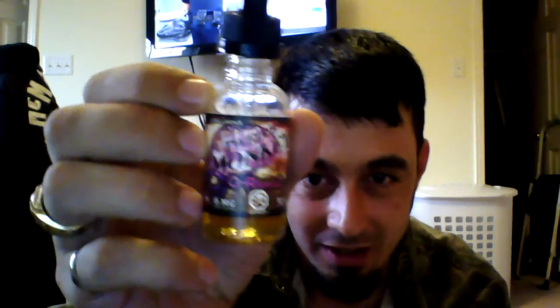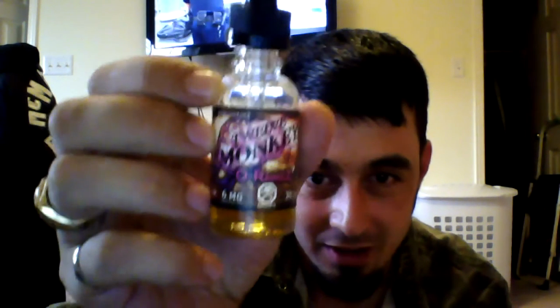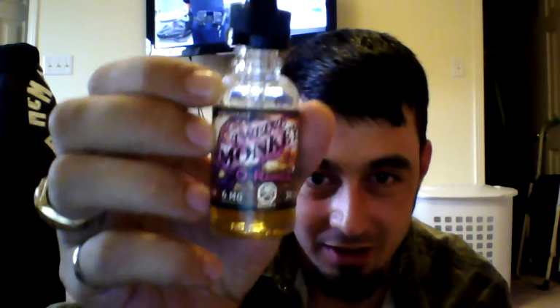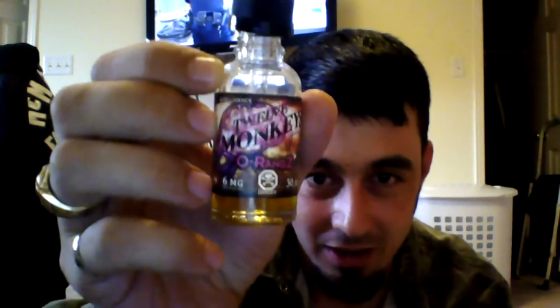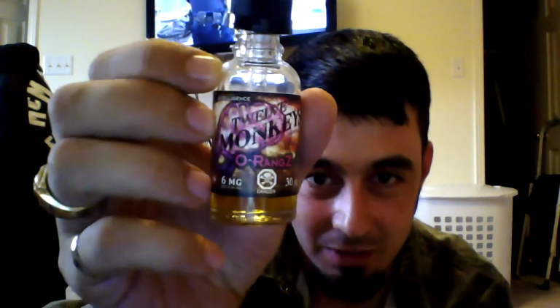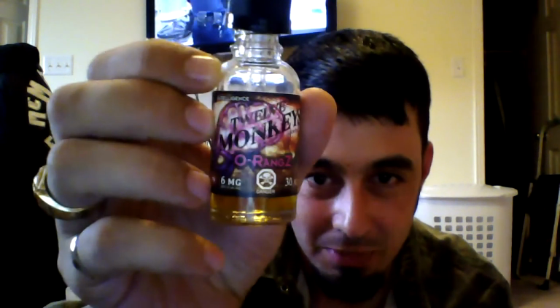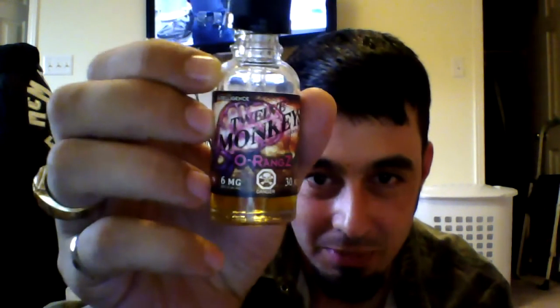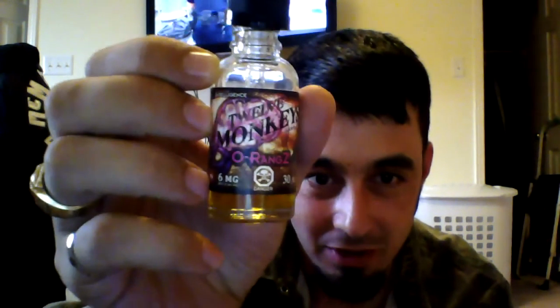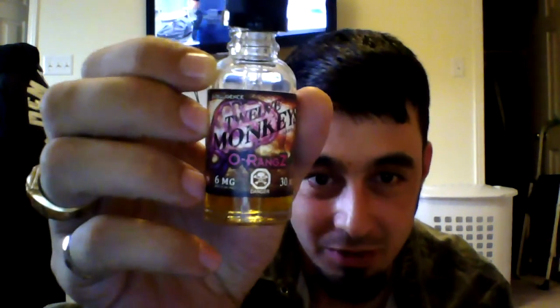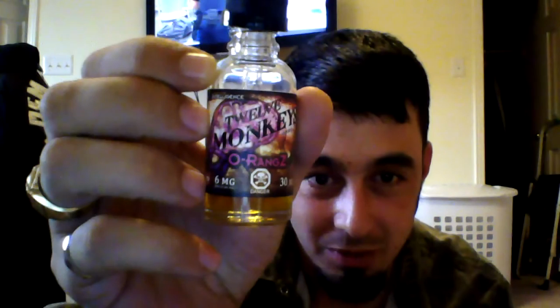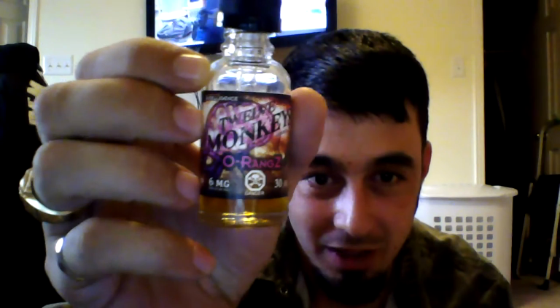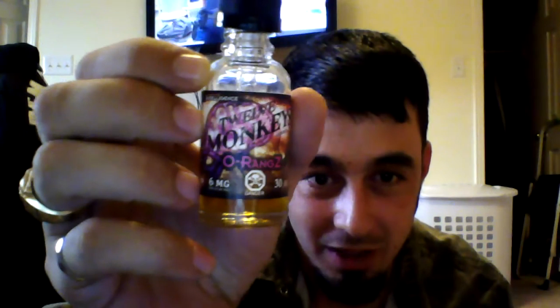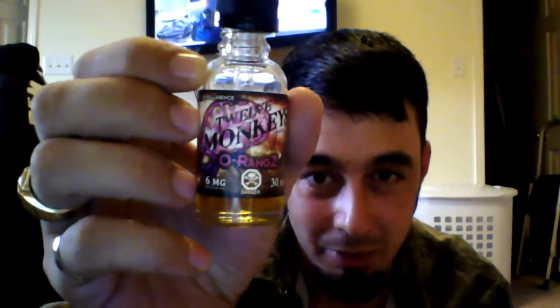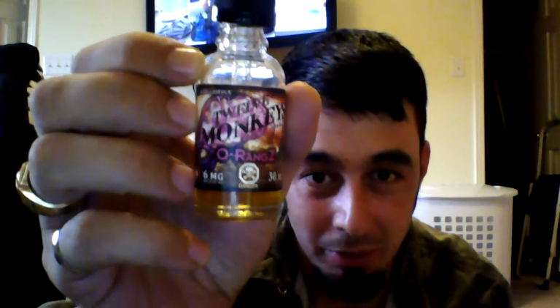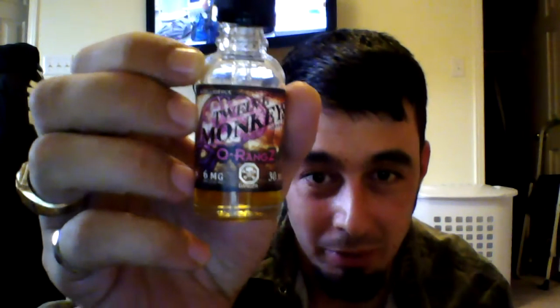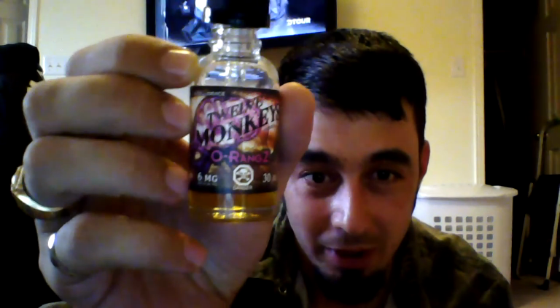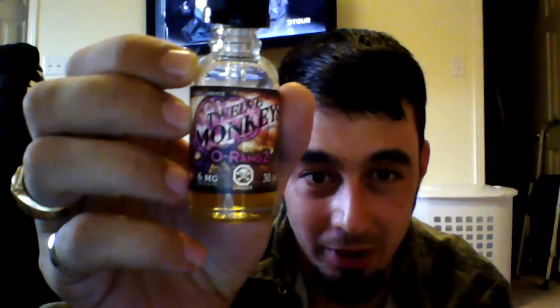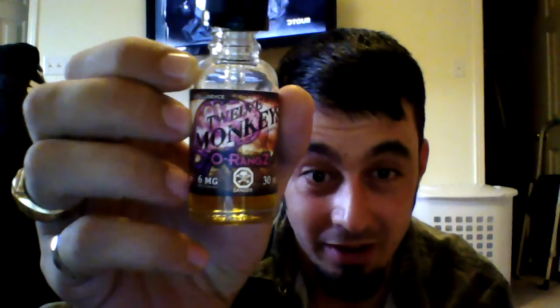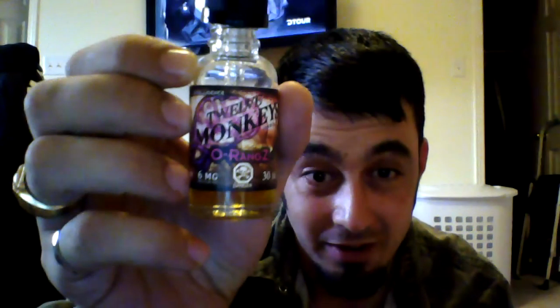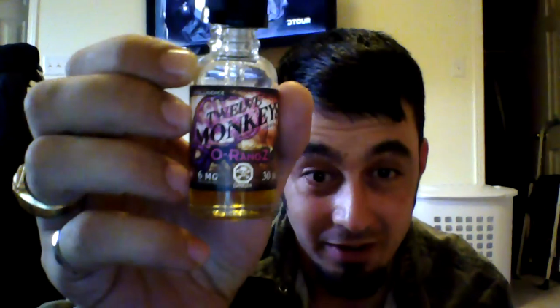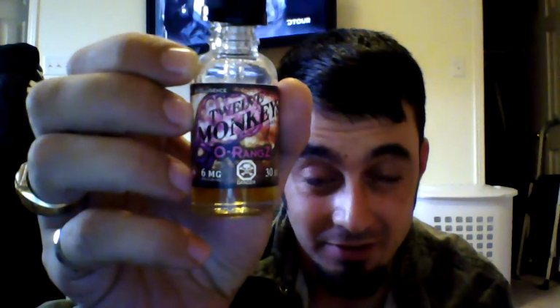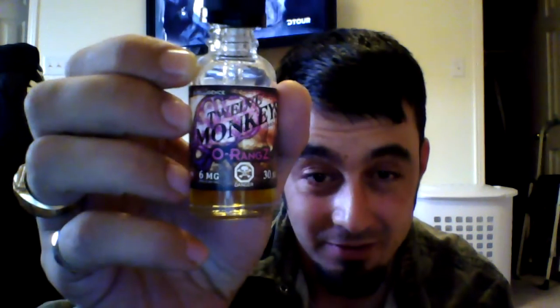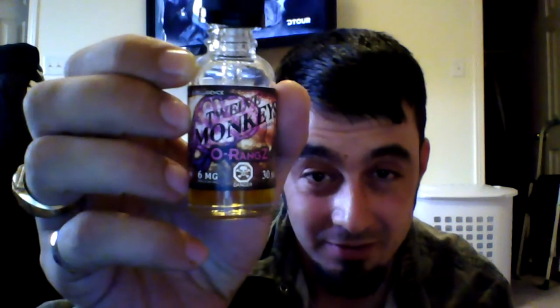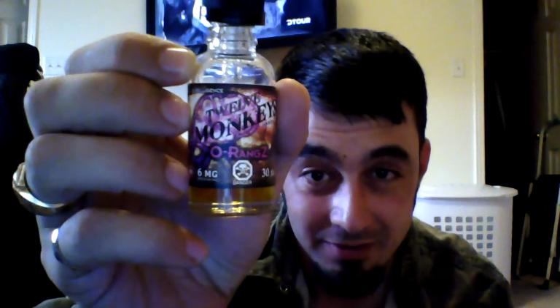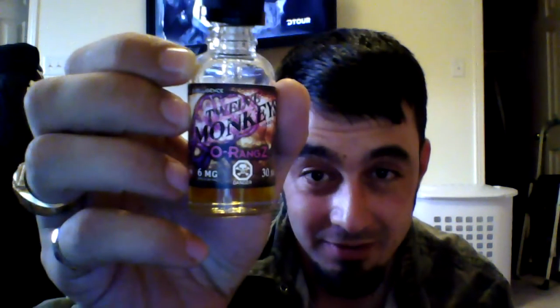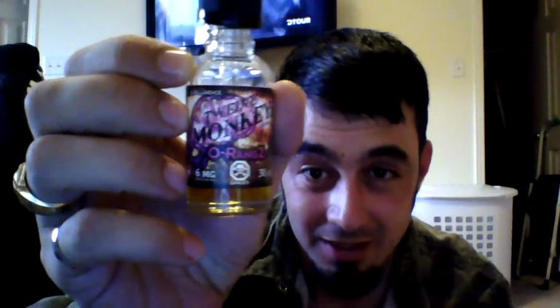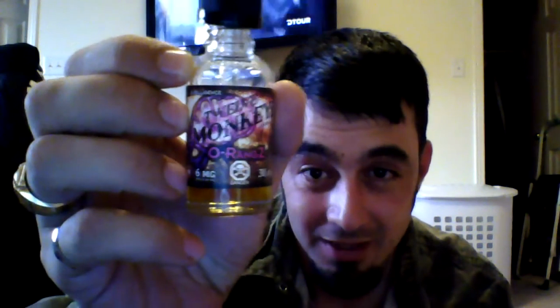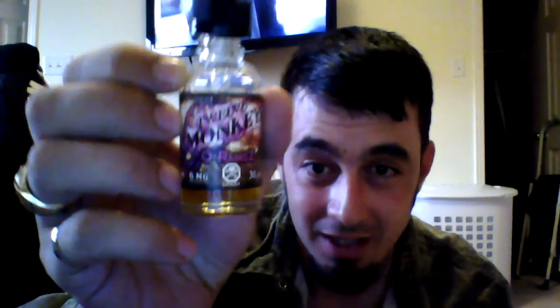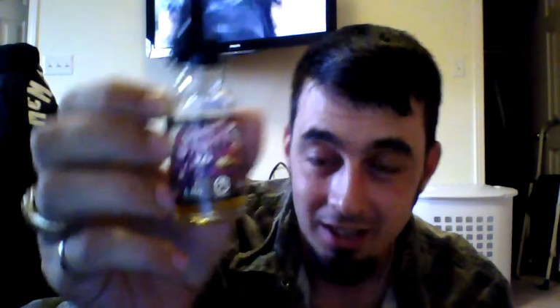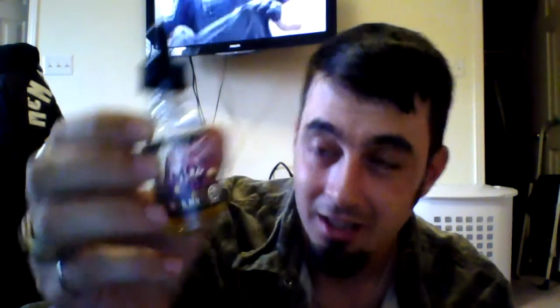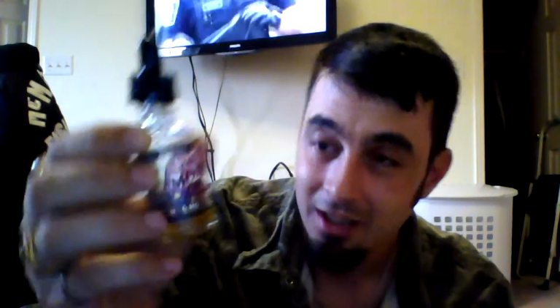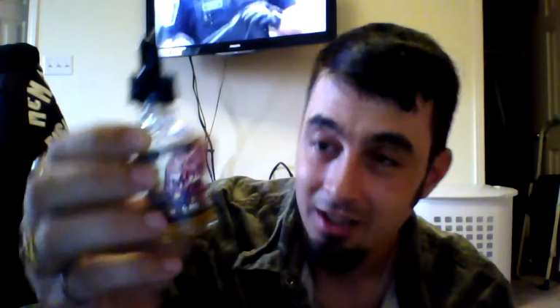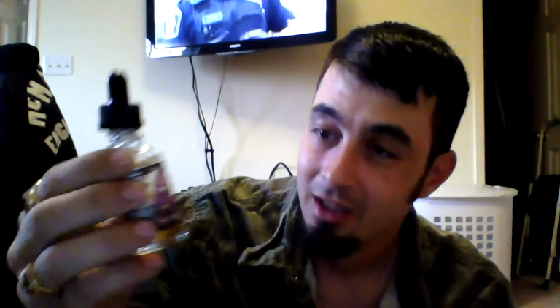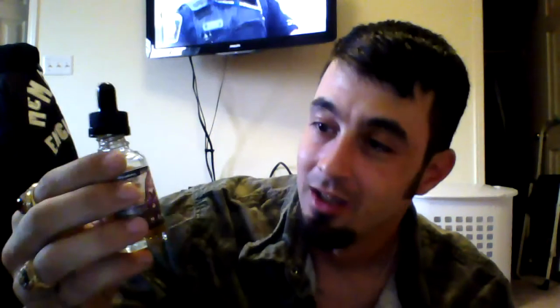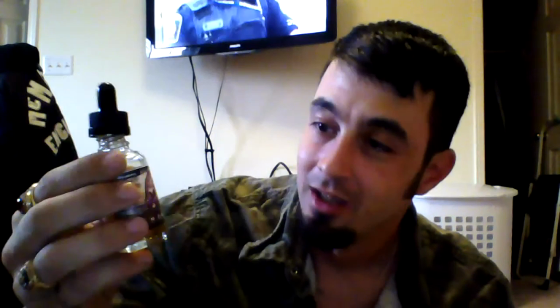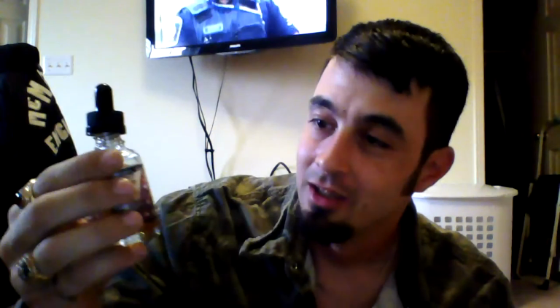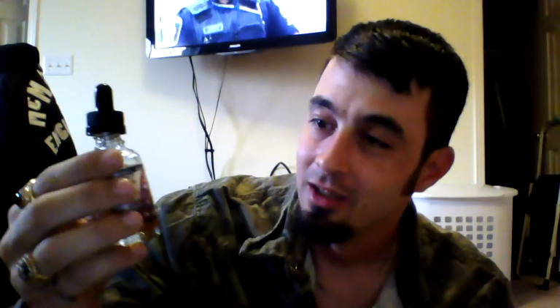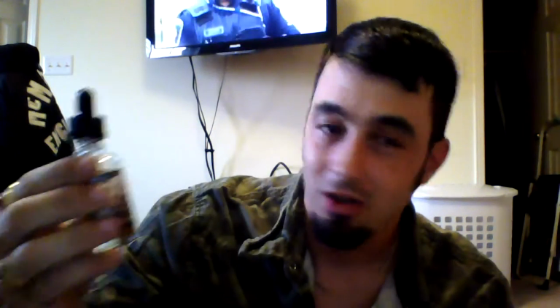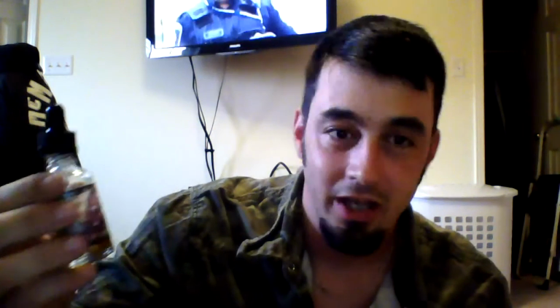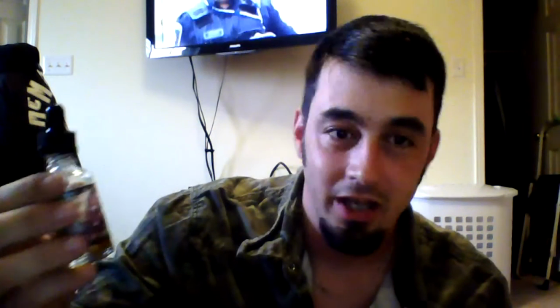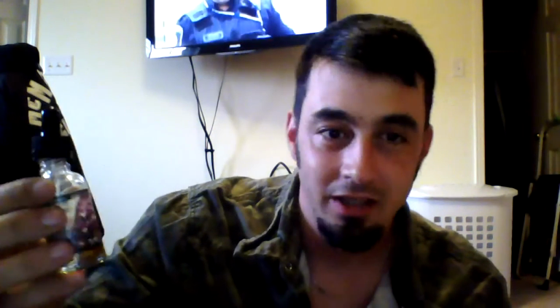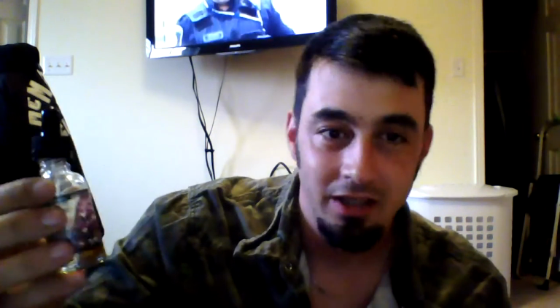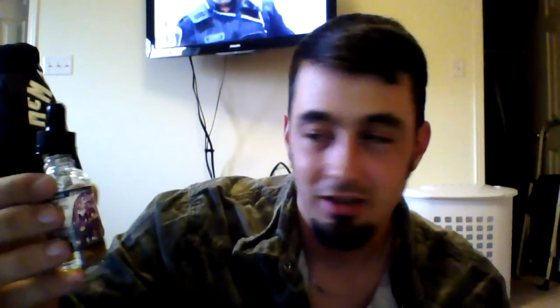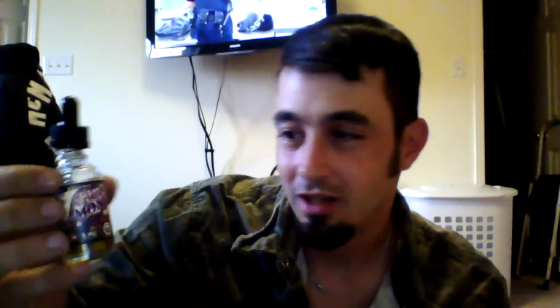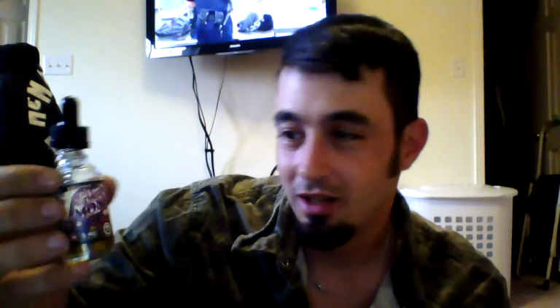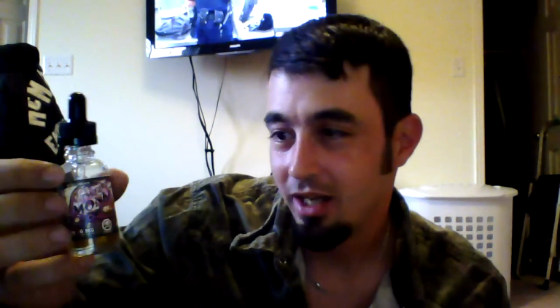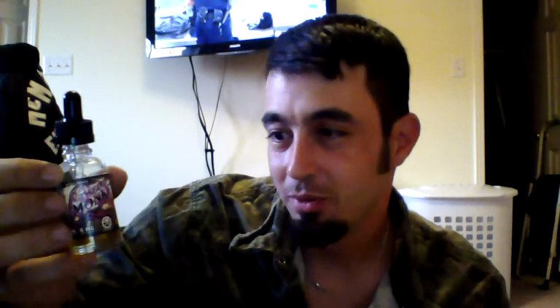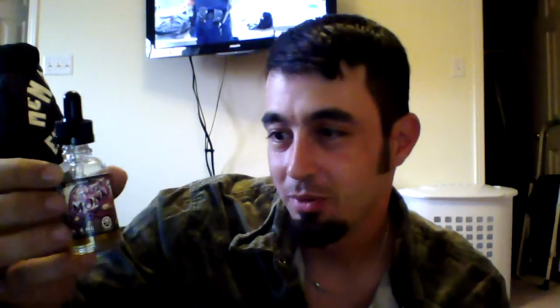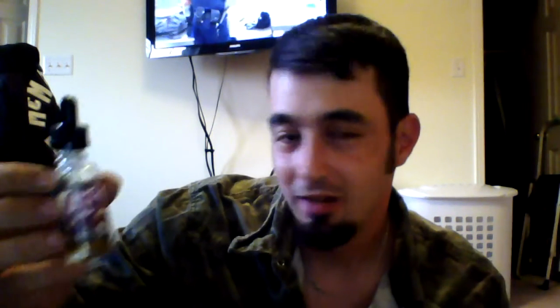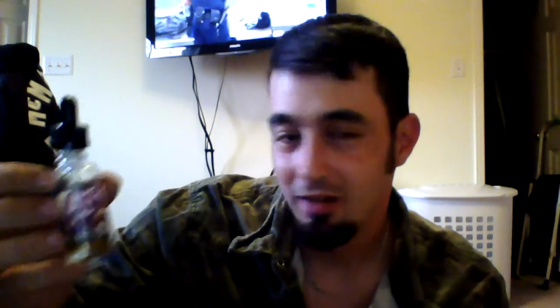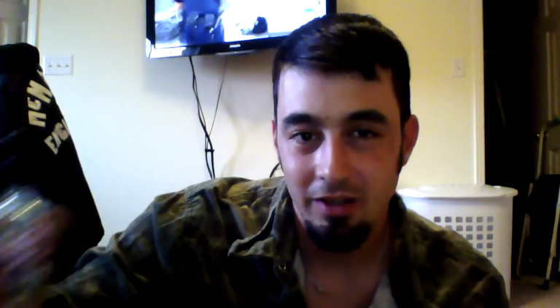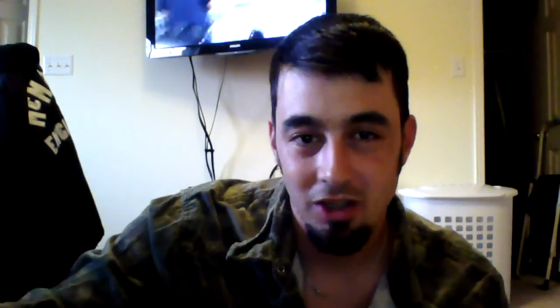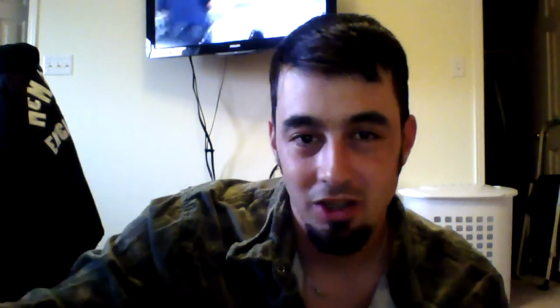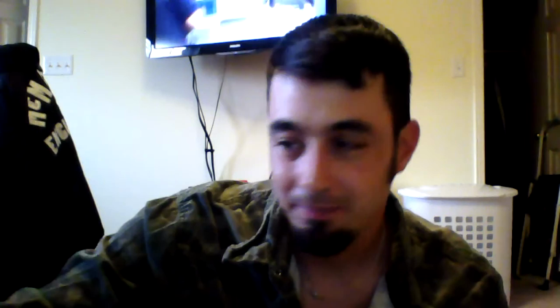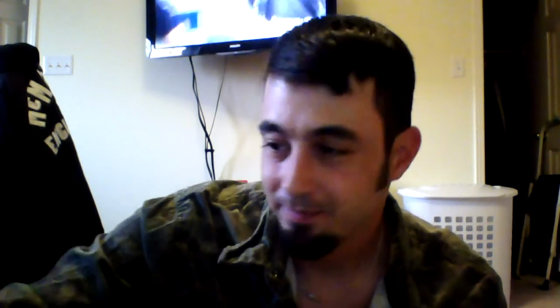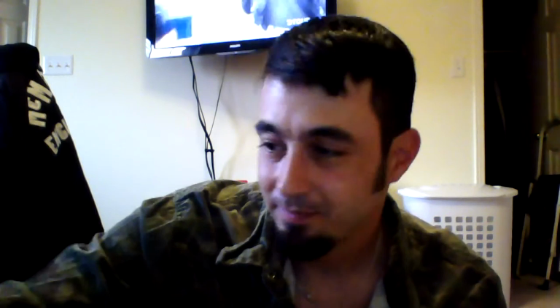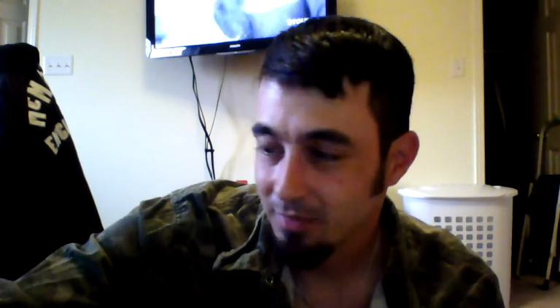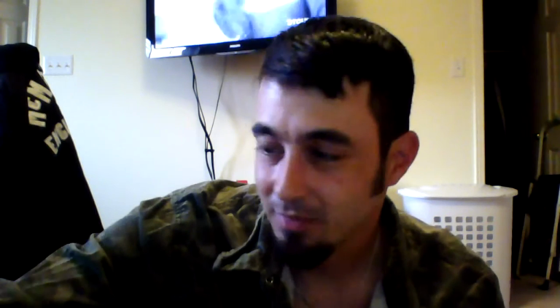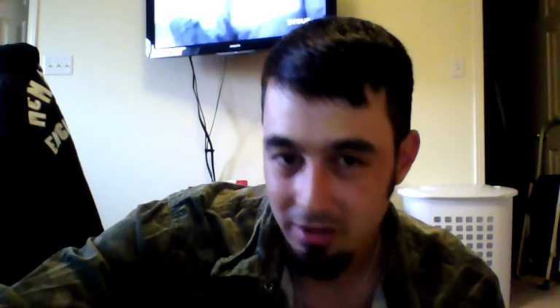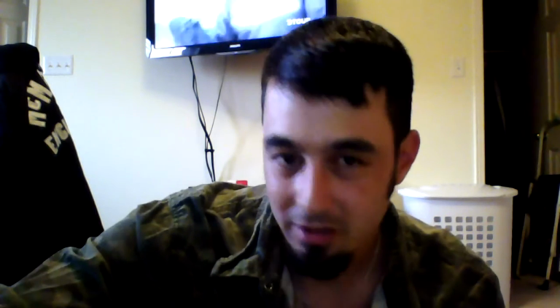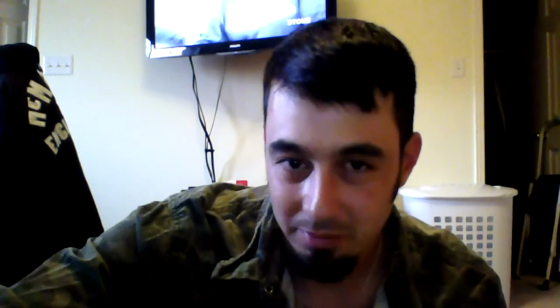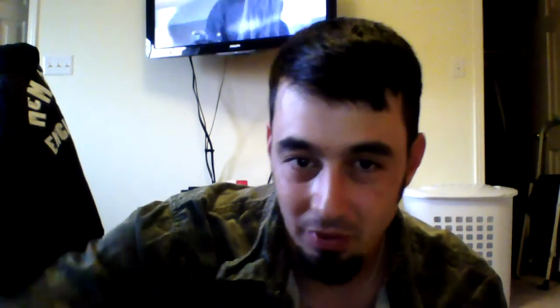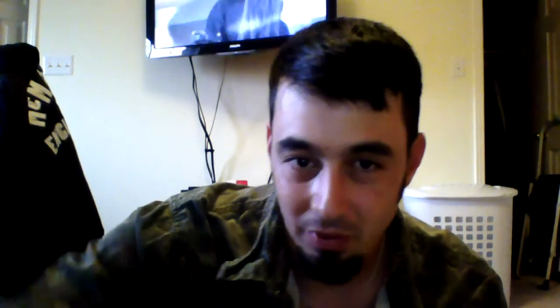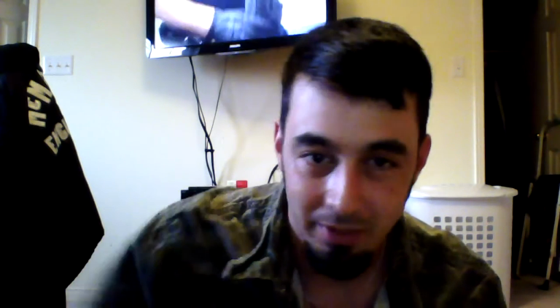There's the bottle — this one's got a purple brain on it. Again, this is an 80% VG, 6mg nicotine juice.